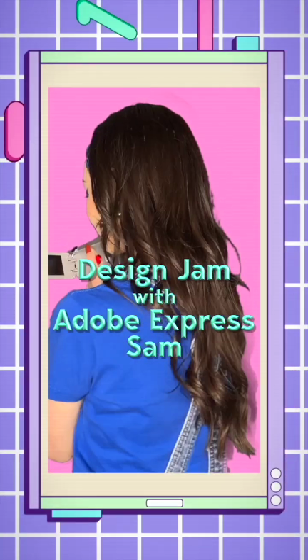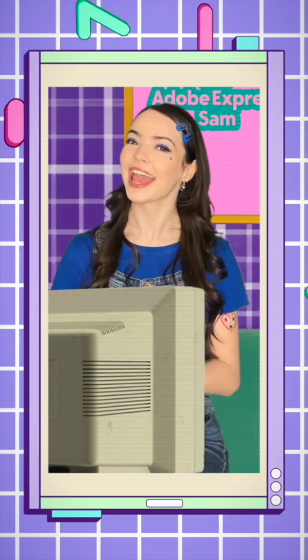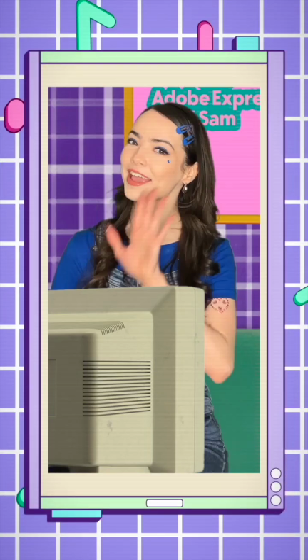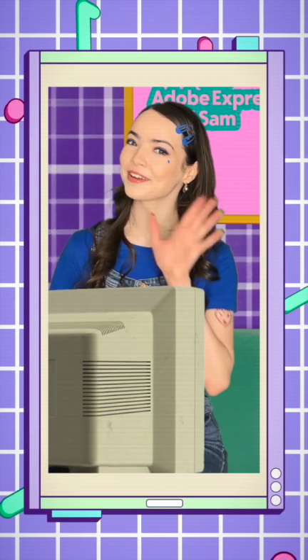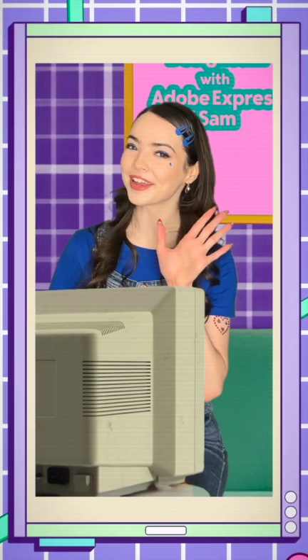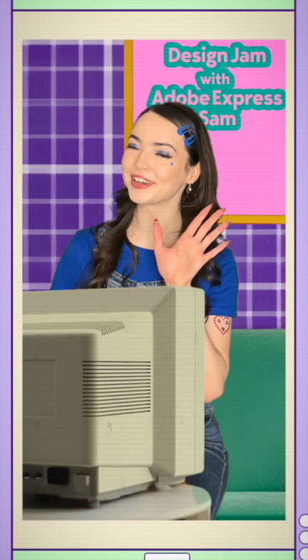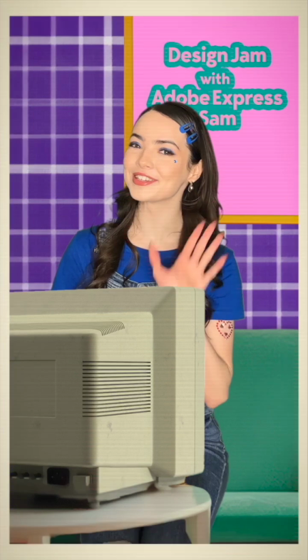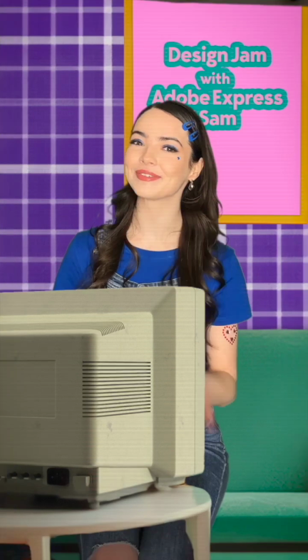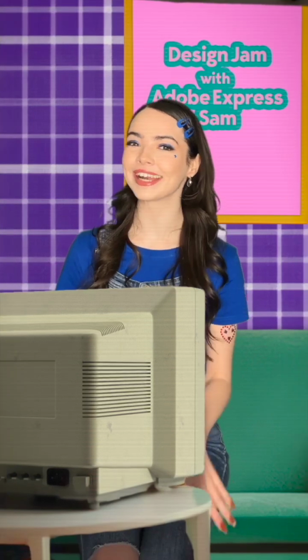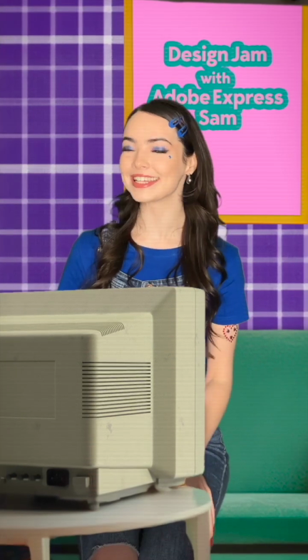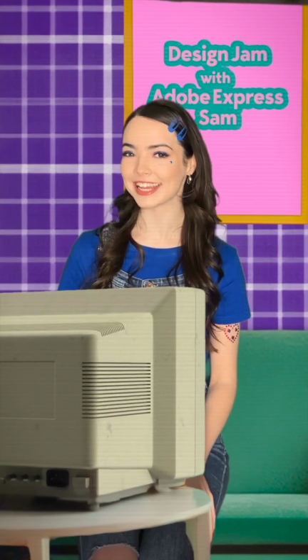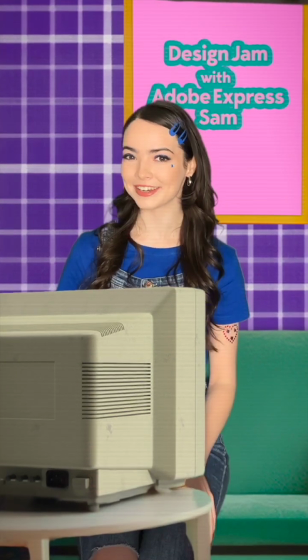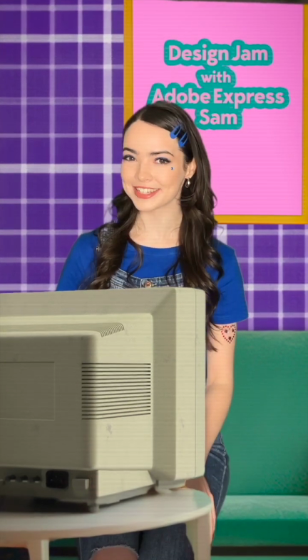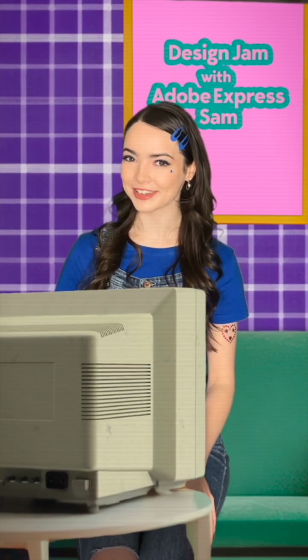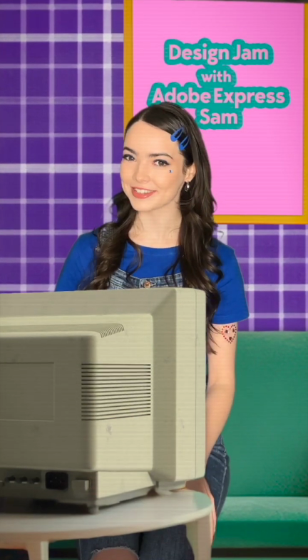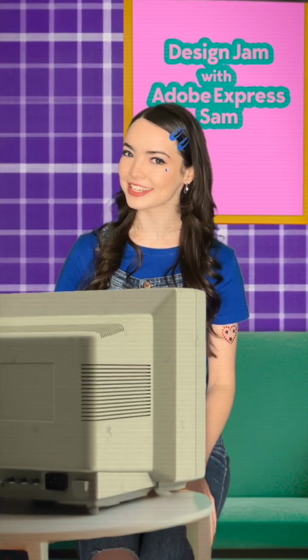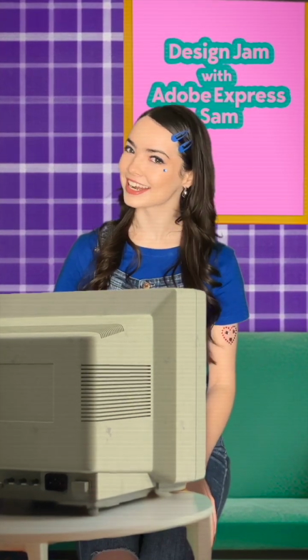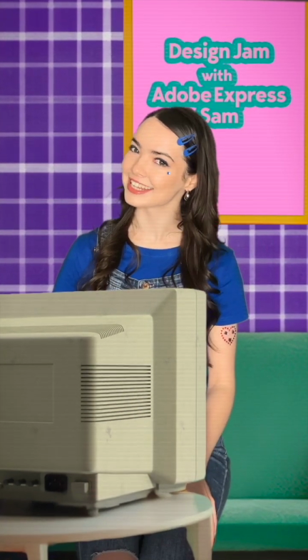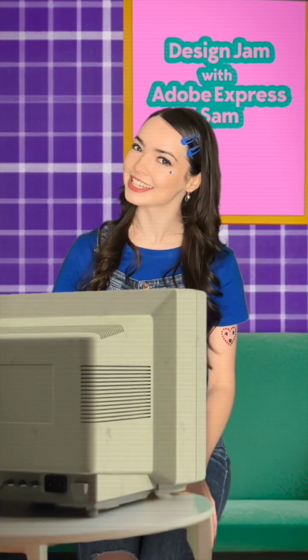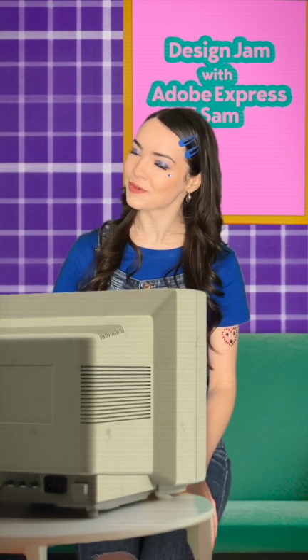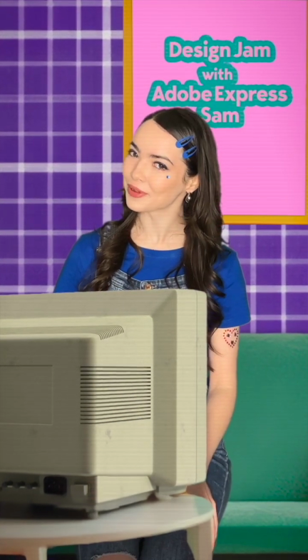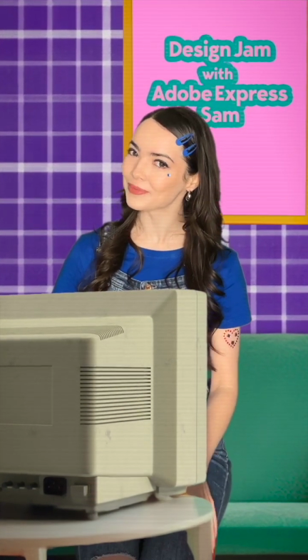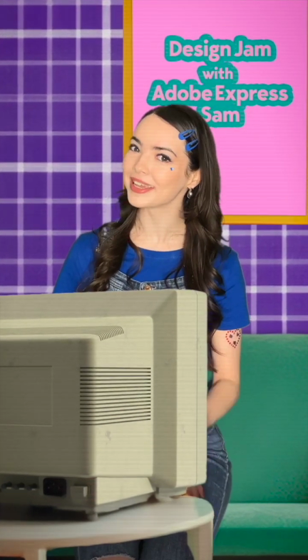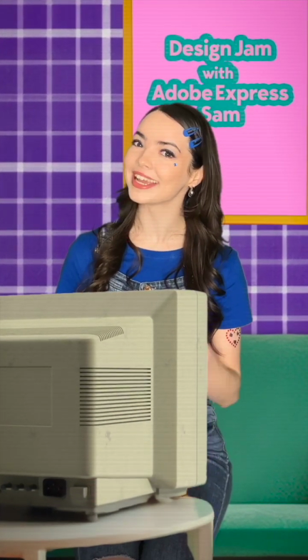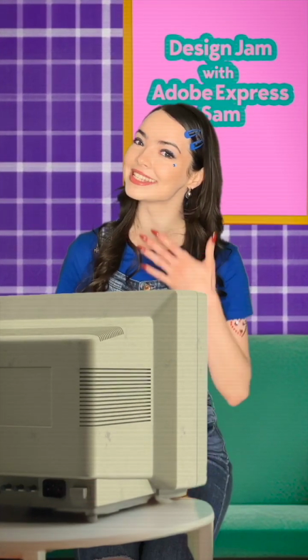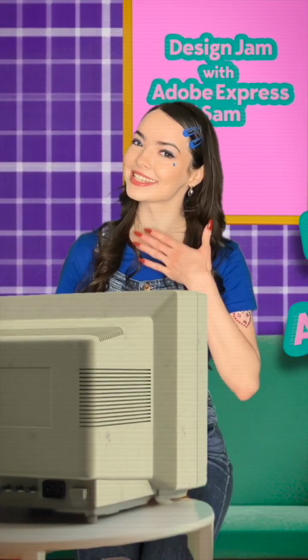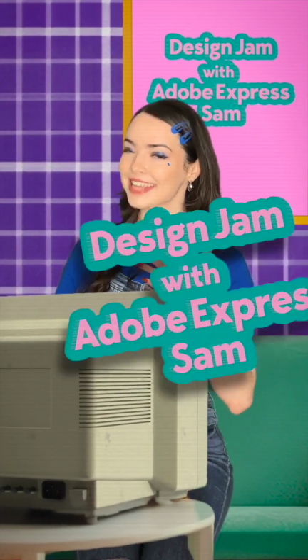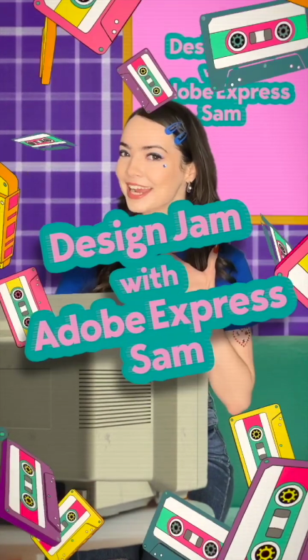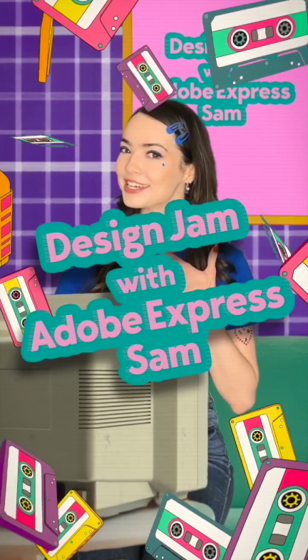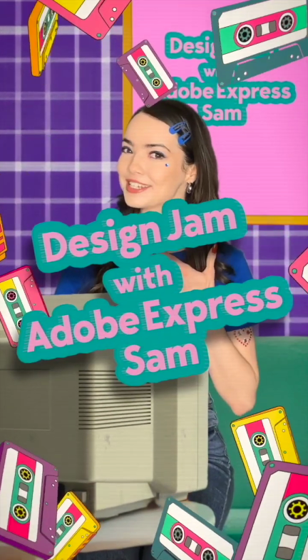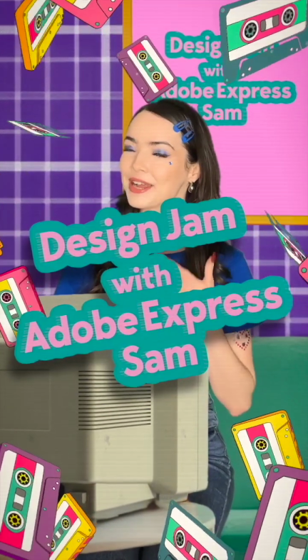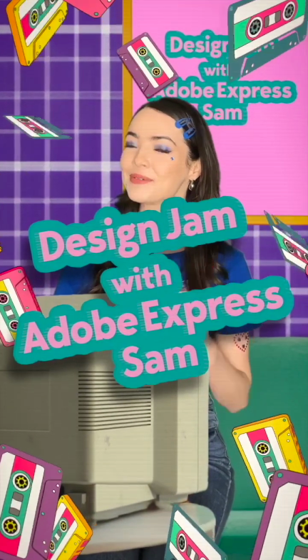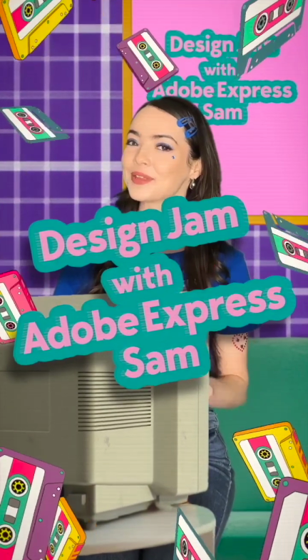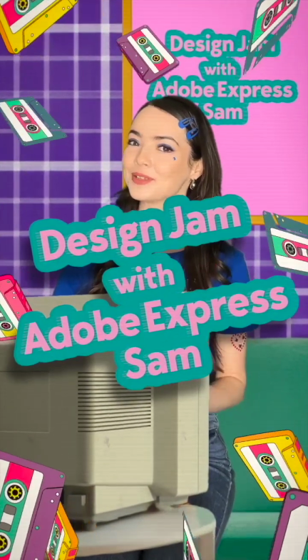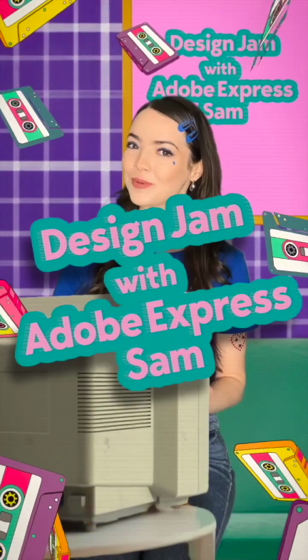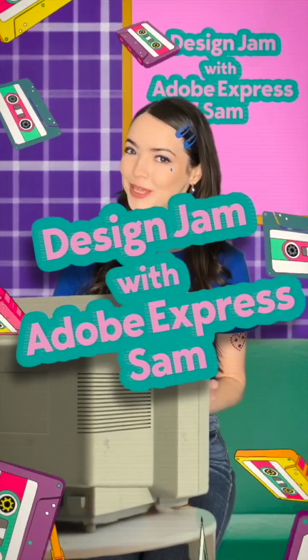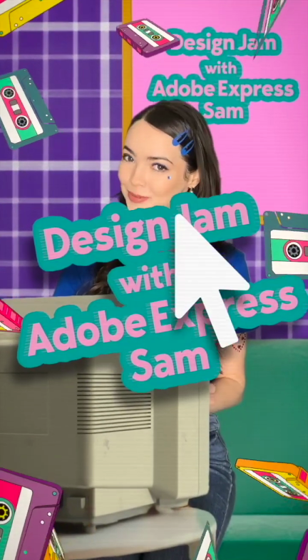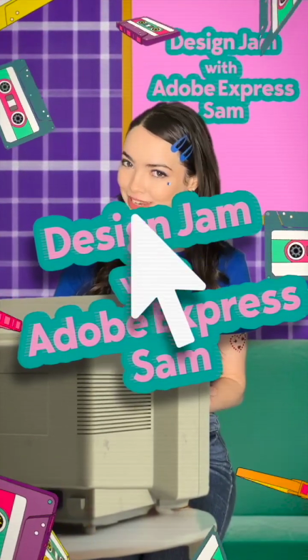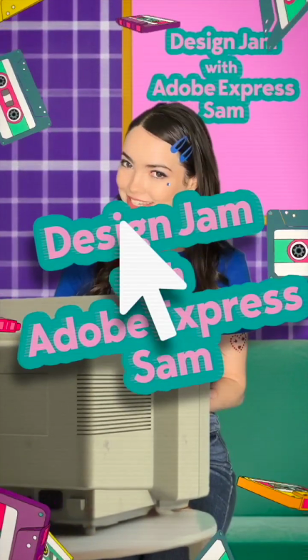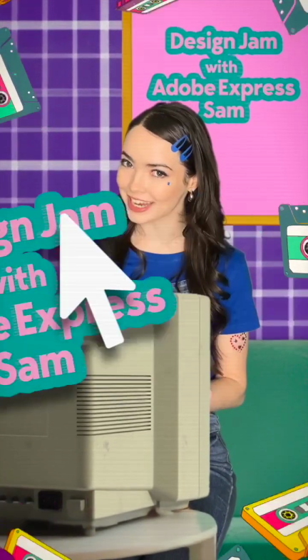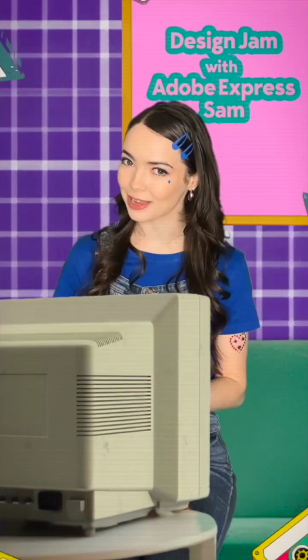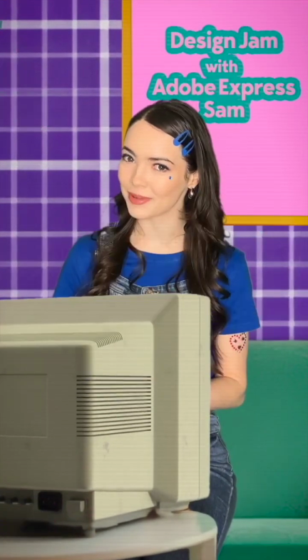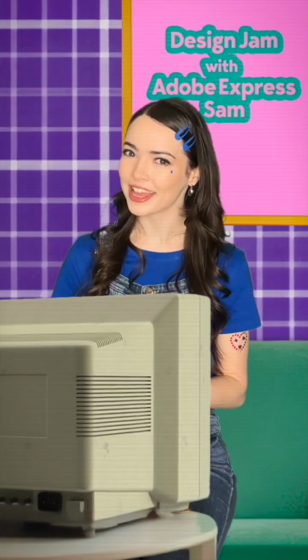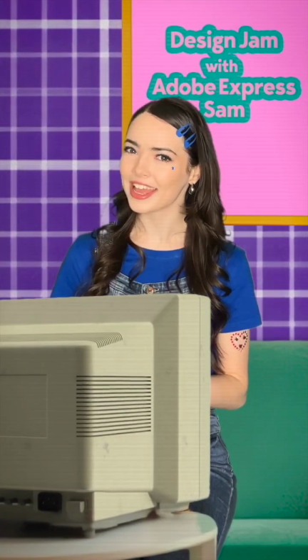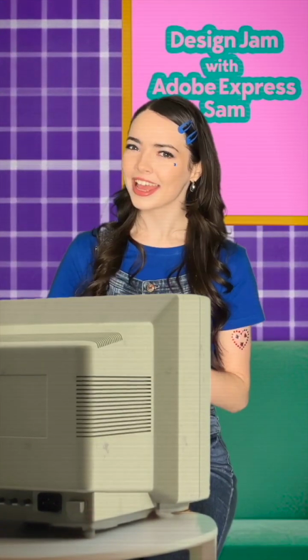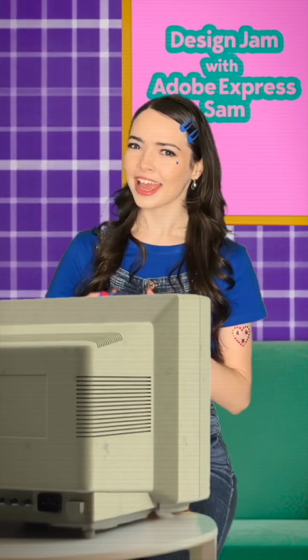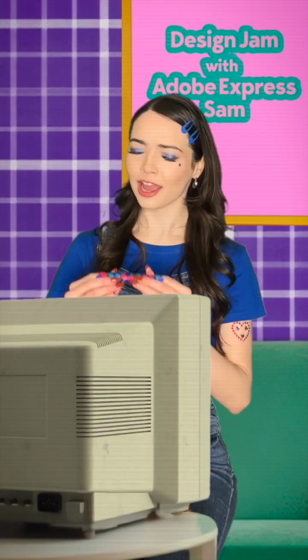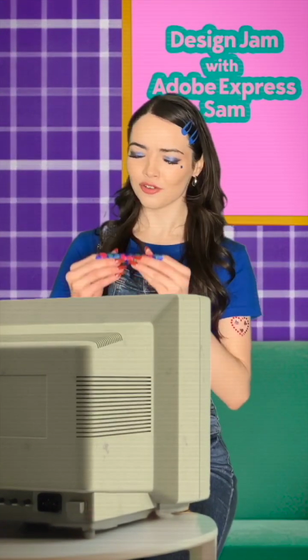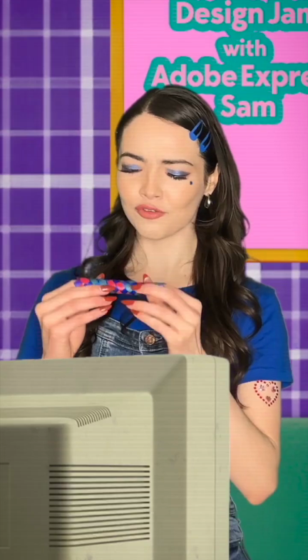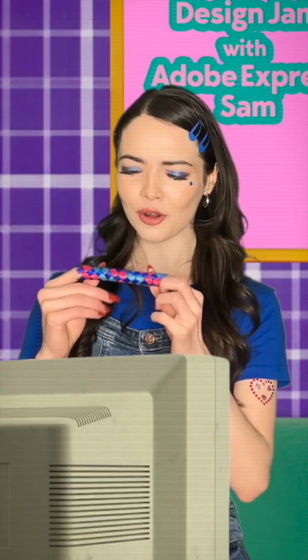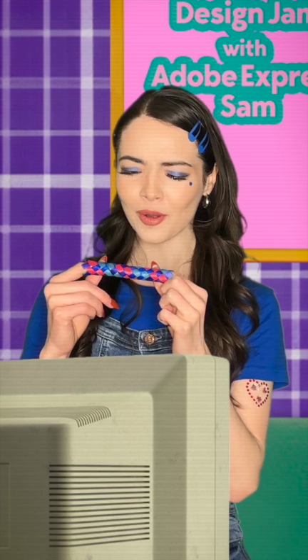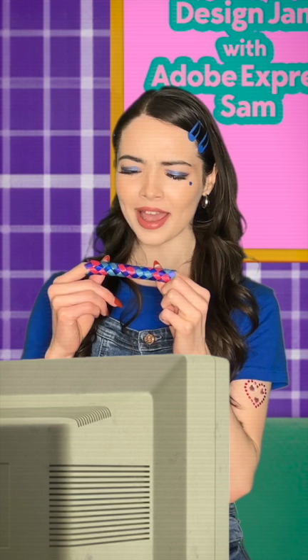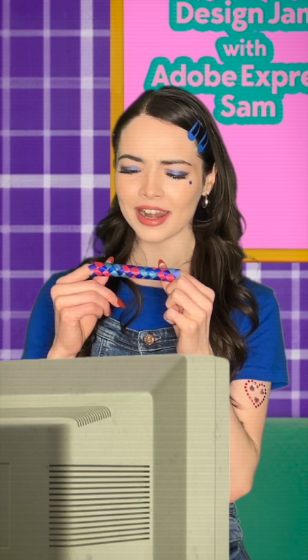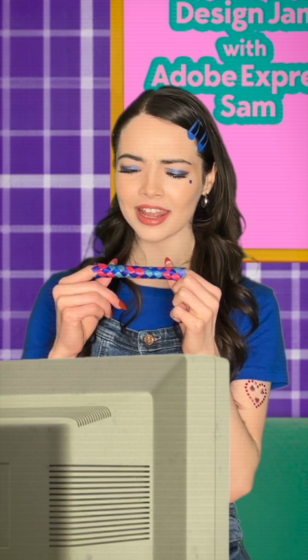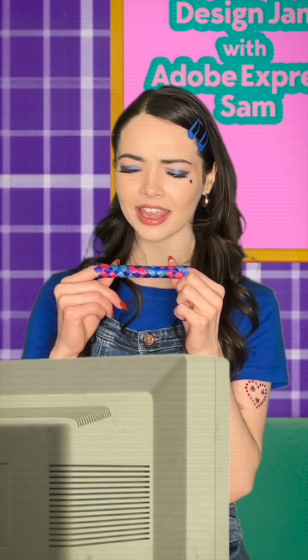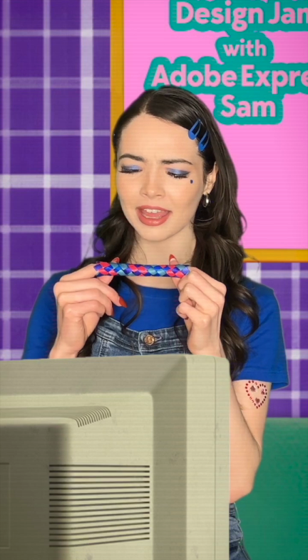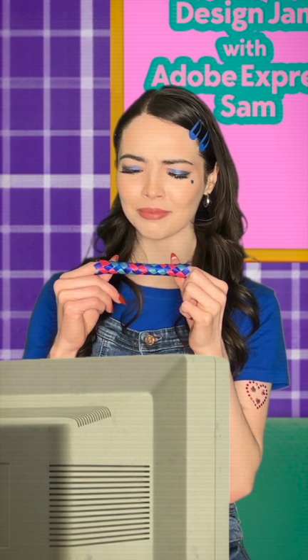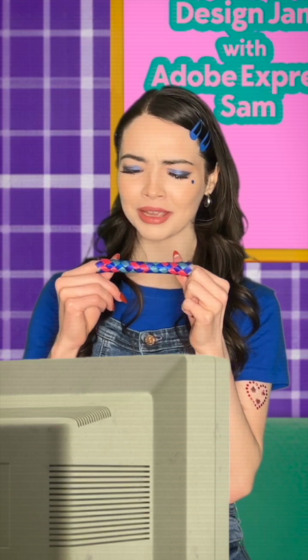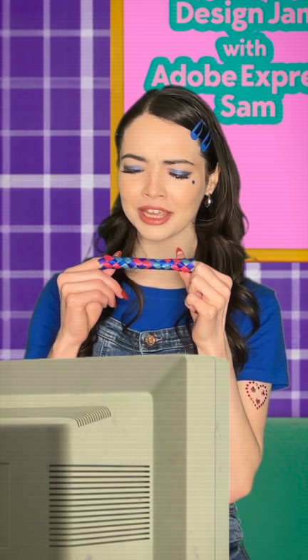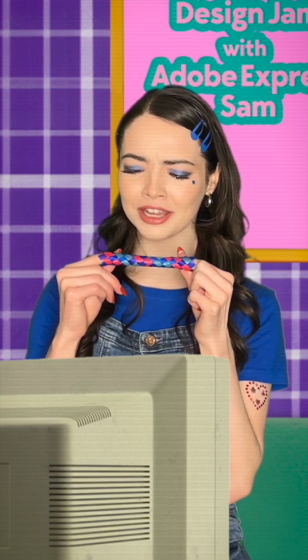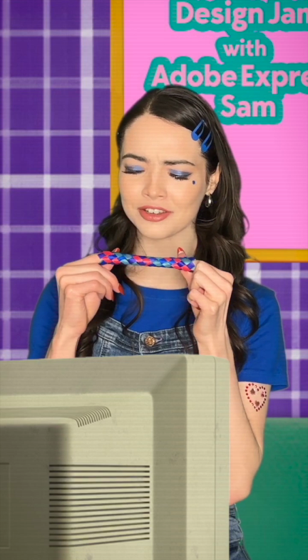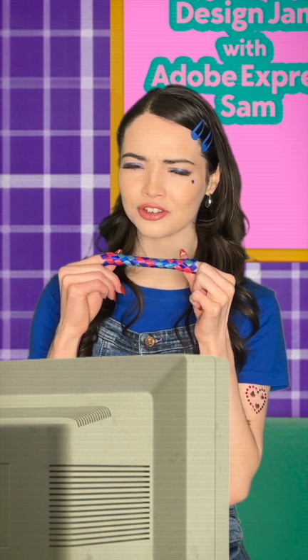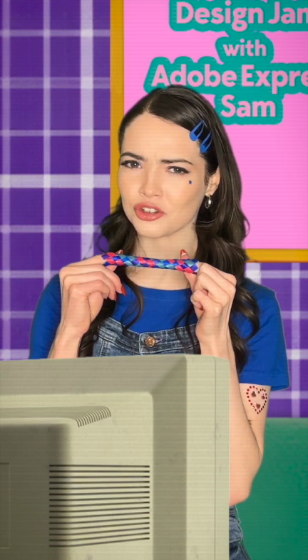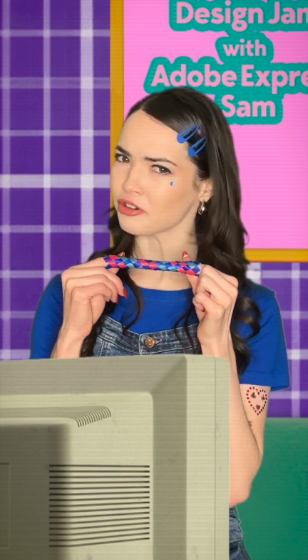Hey creators, ready to take your skills to the next level with me? It's Design Jam with Adobe Express Sam. And photo editing can be tricky.